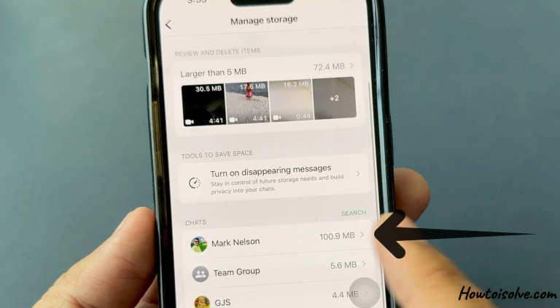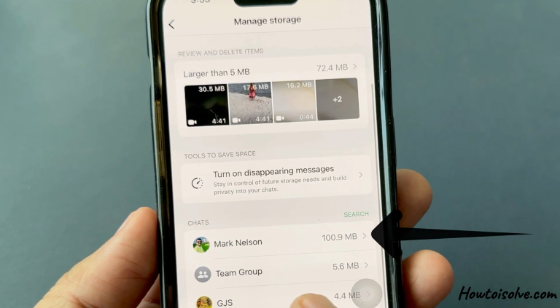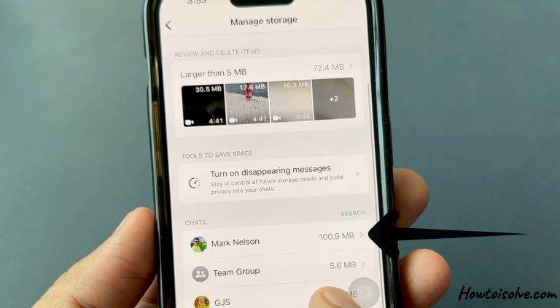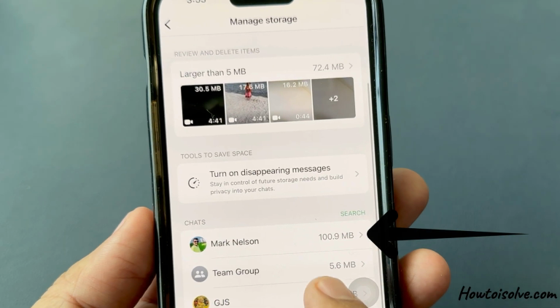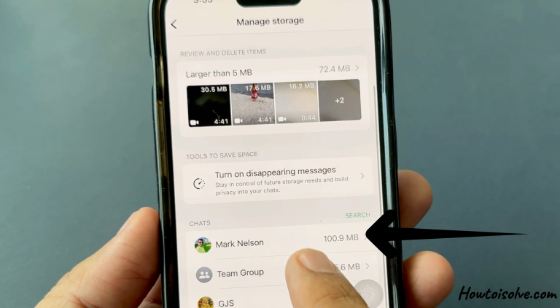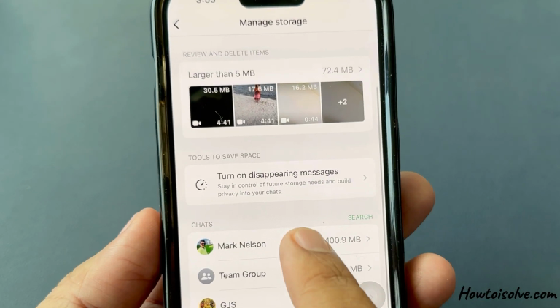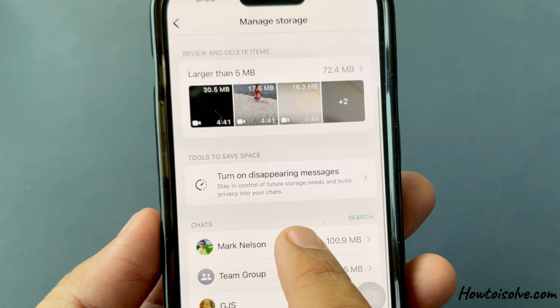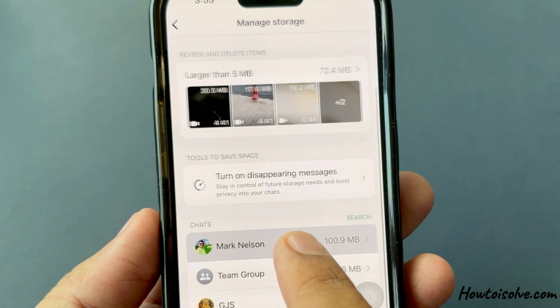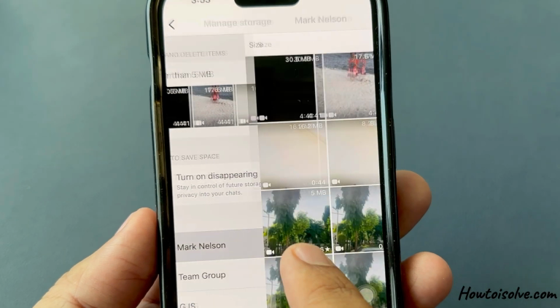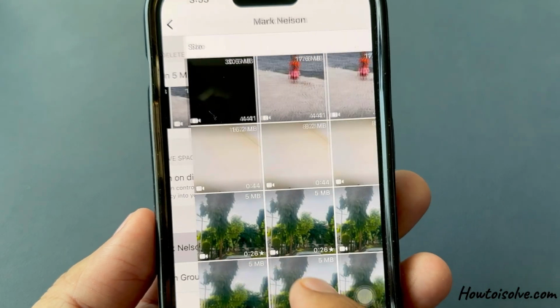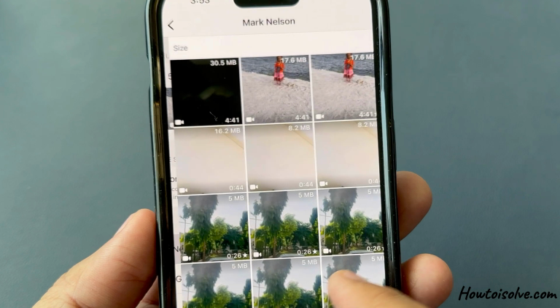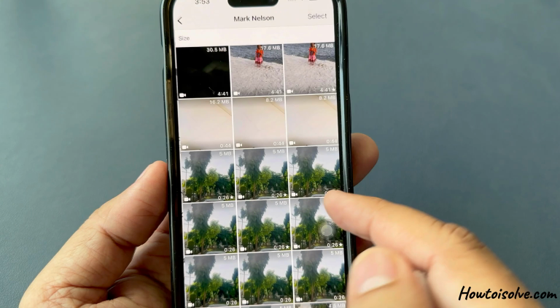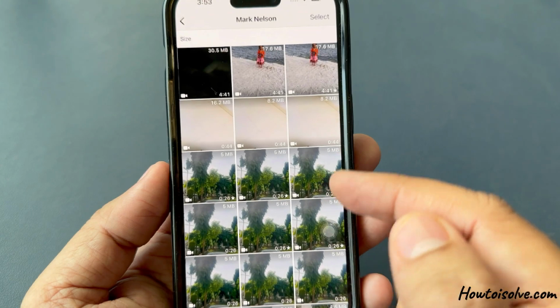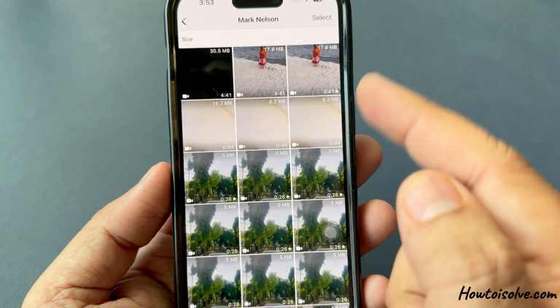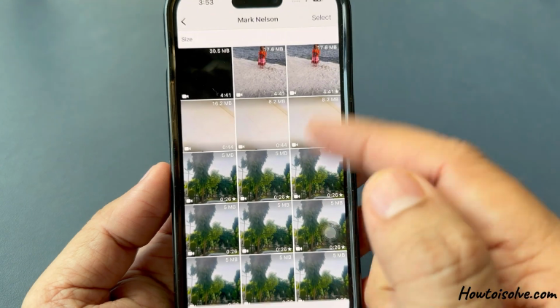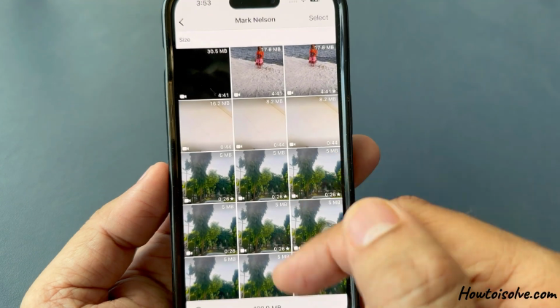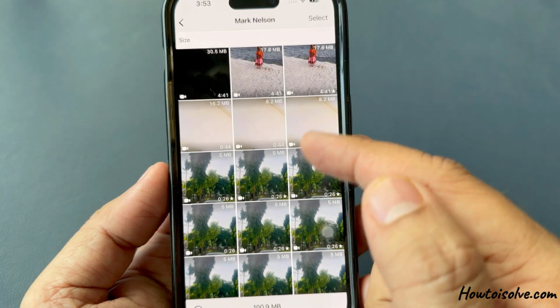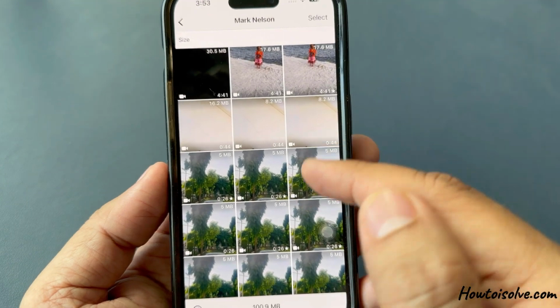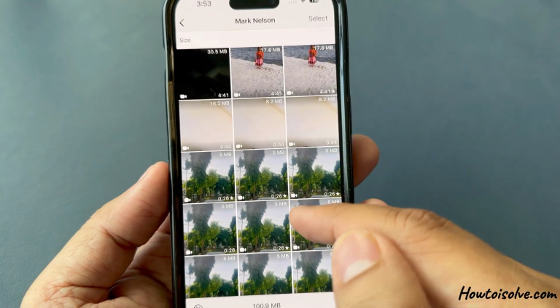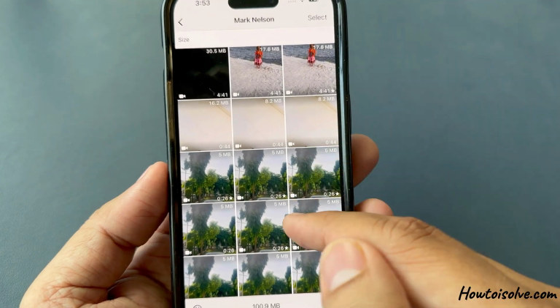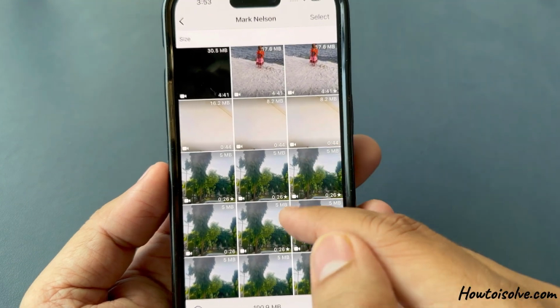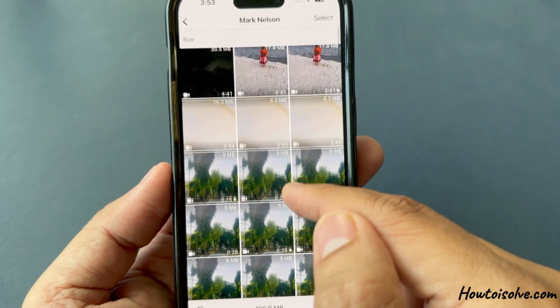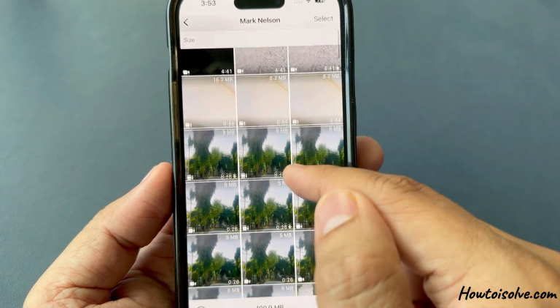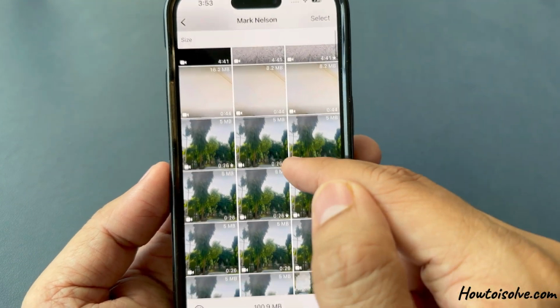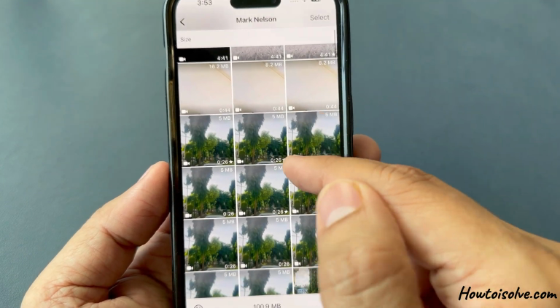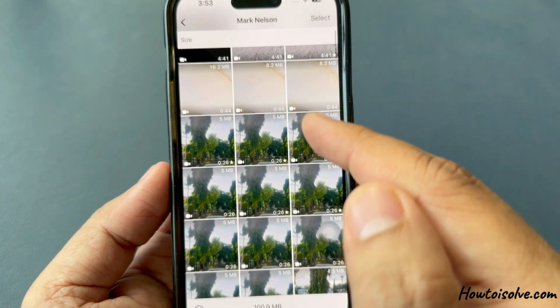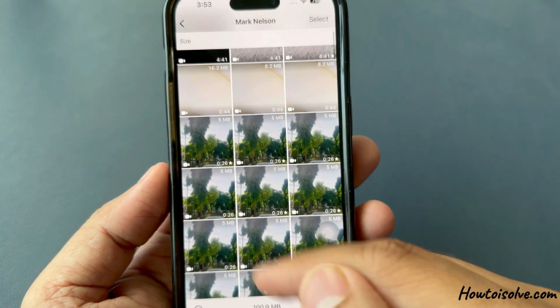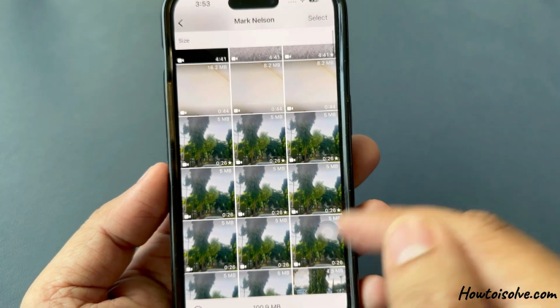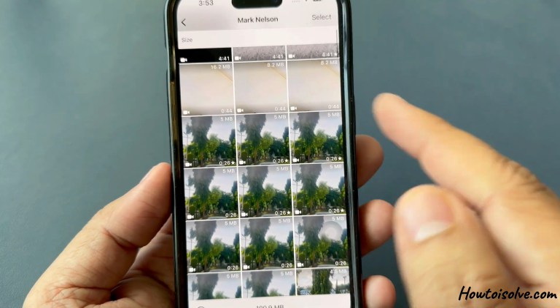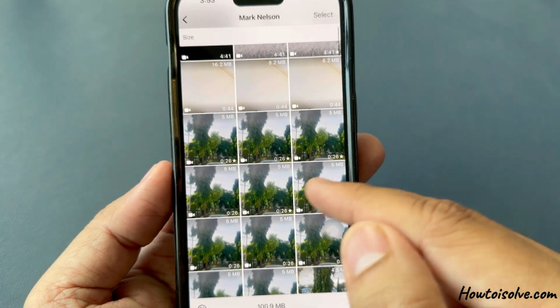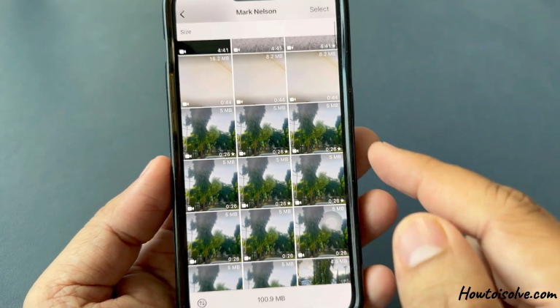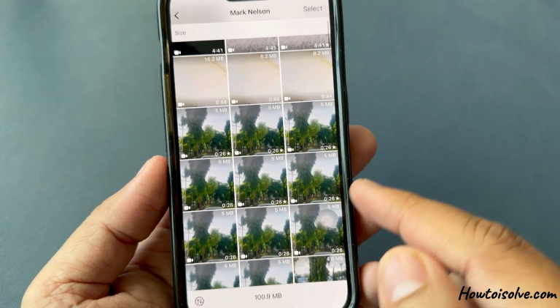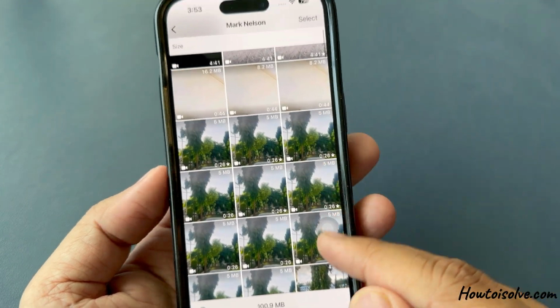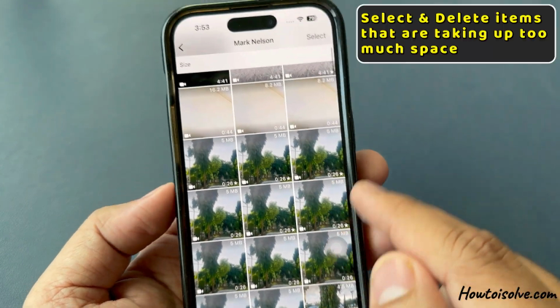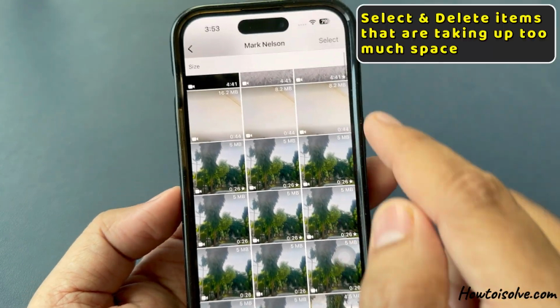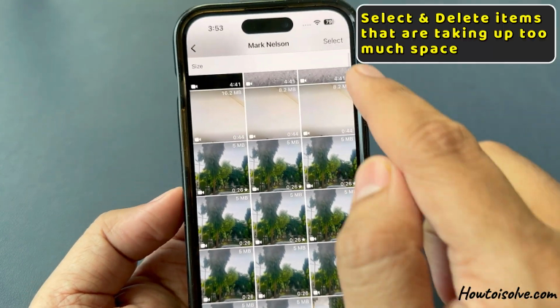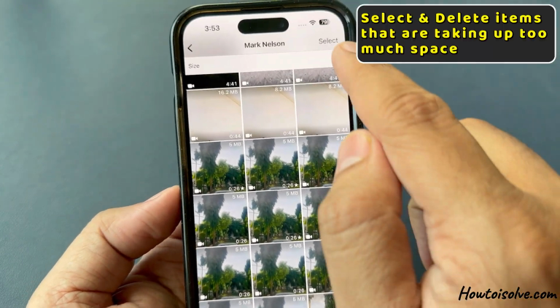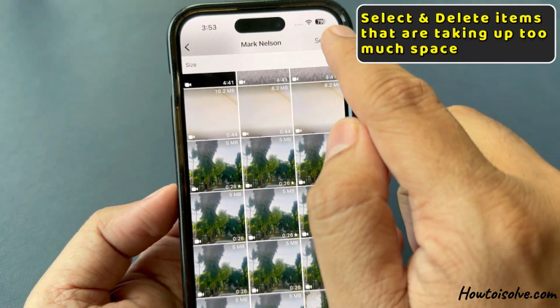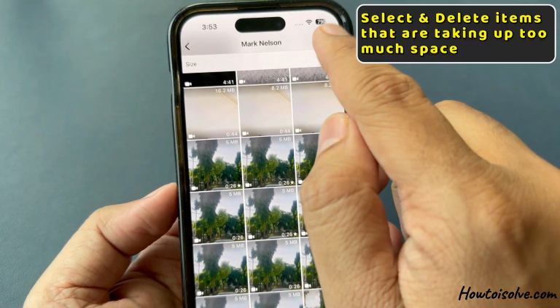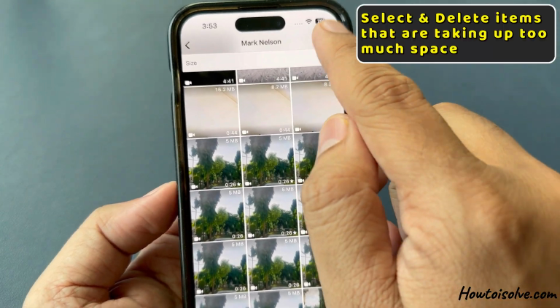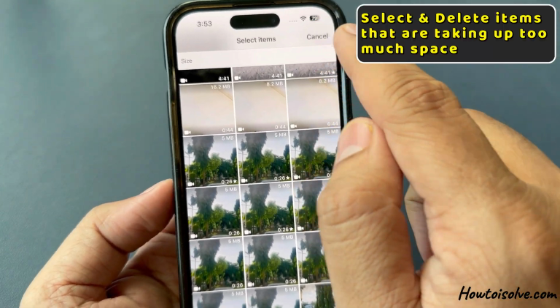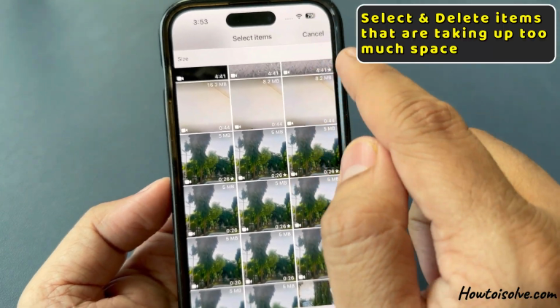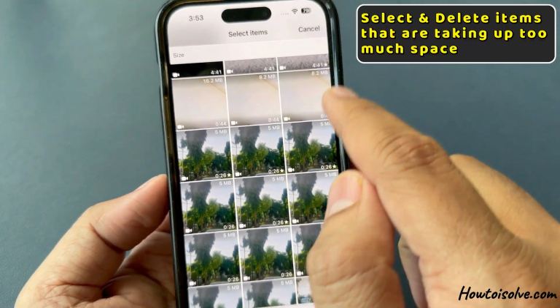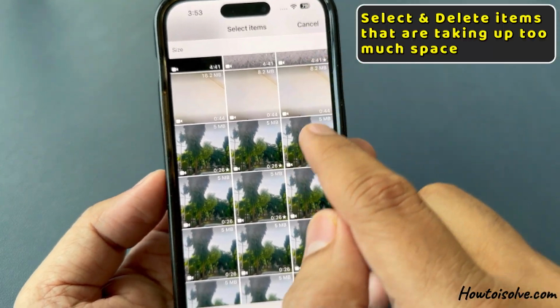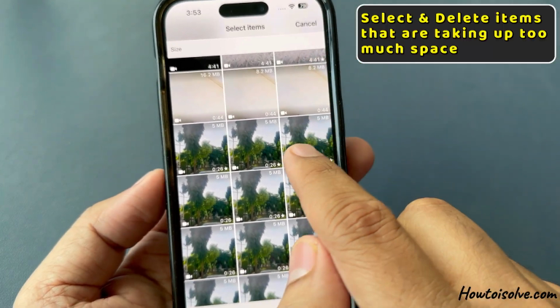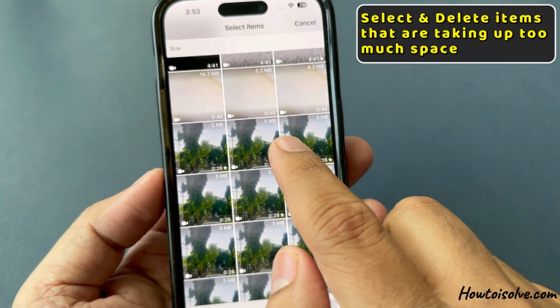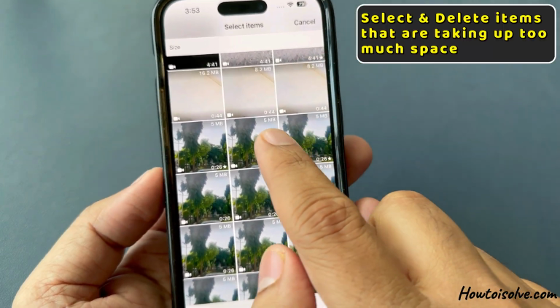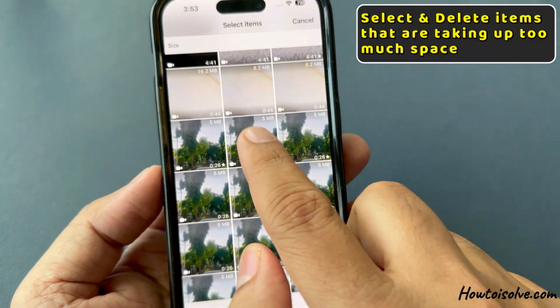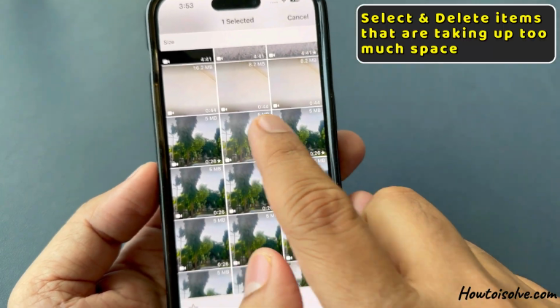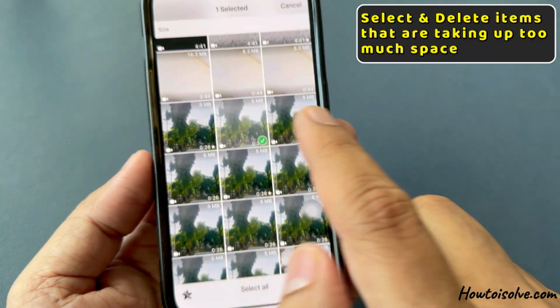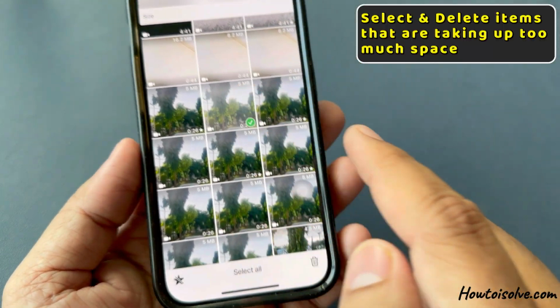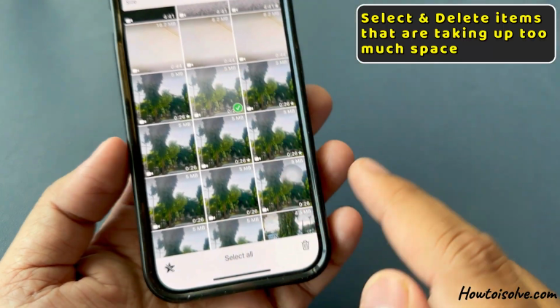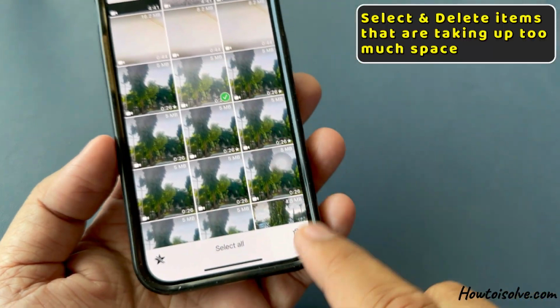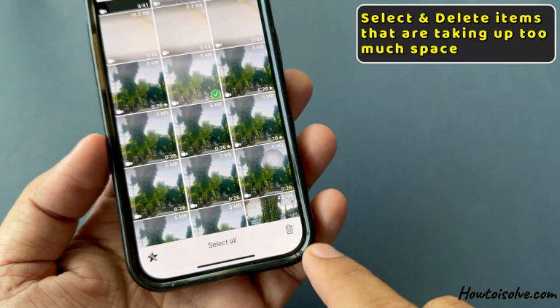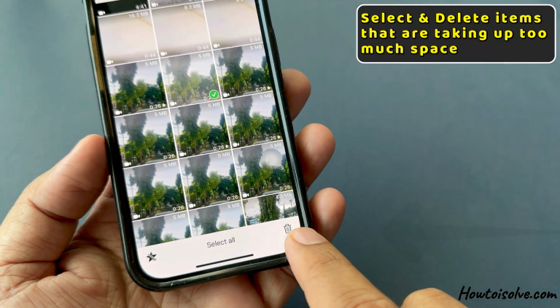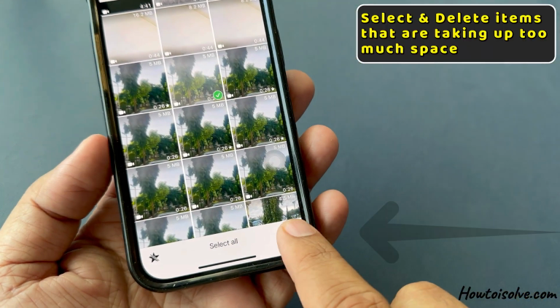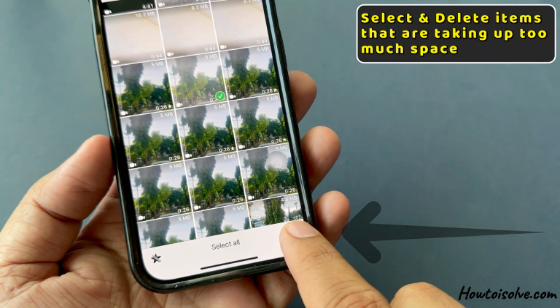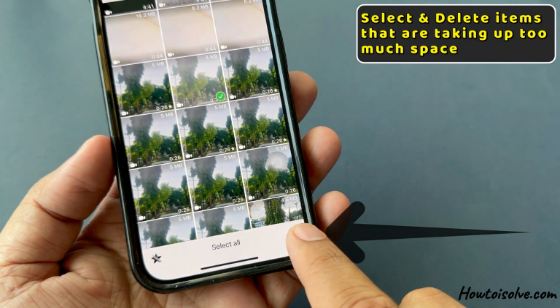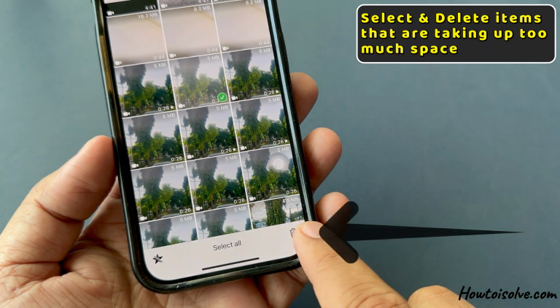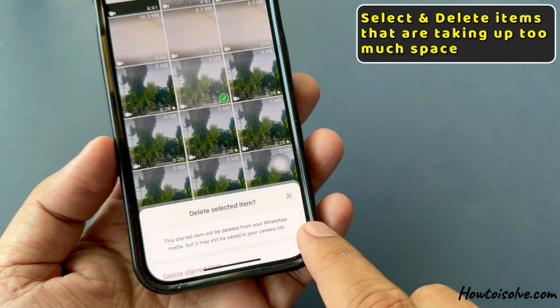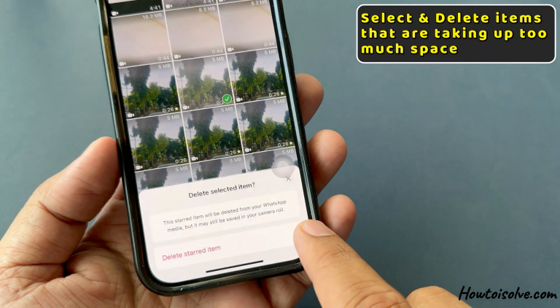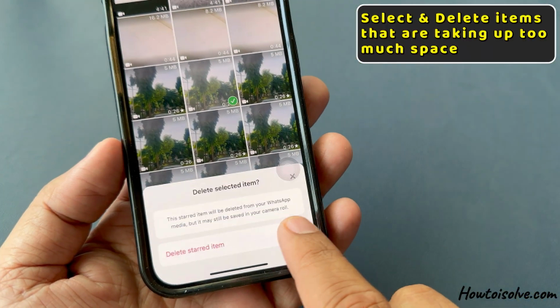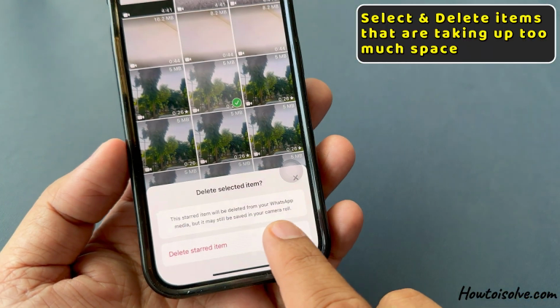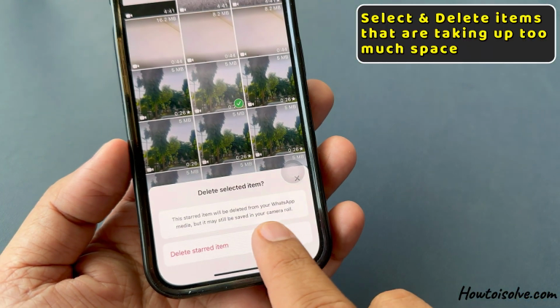Tap on a chat to see the media files within it. You can select and delete items that are taking up too much space.